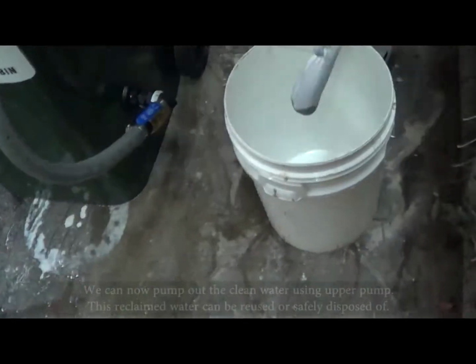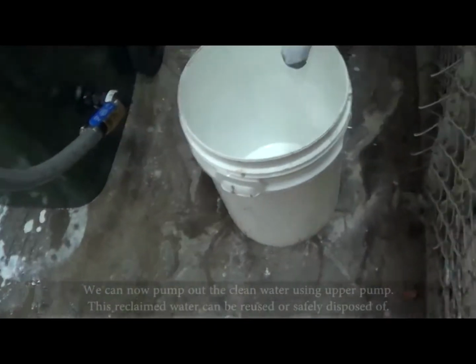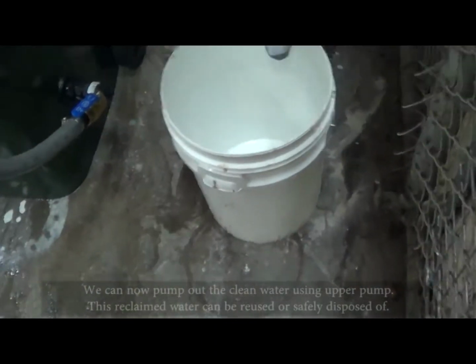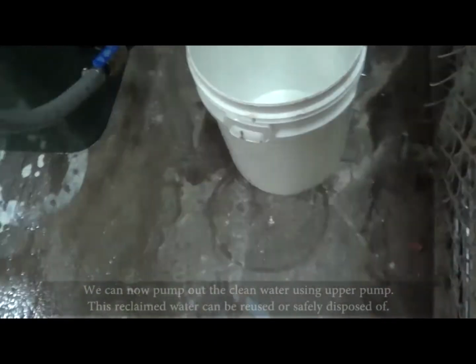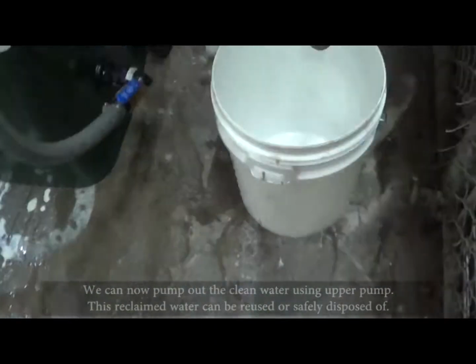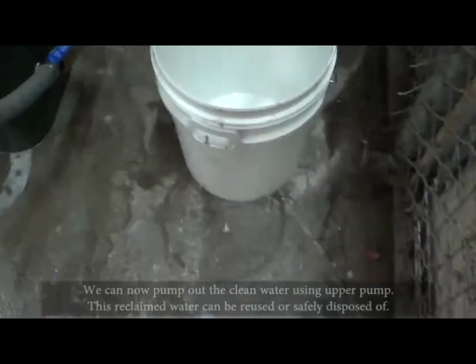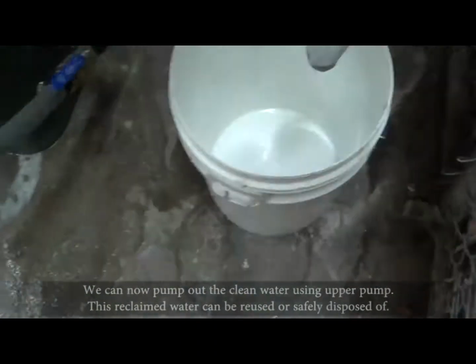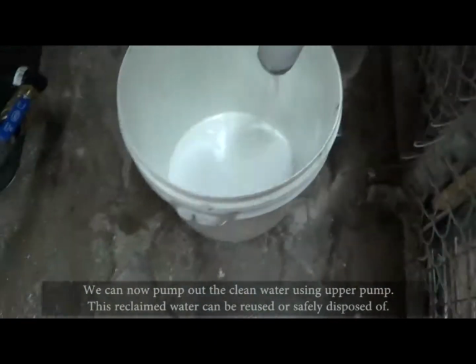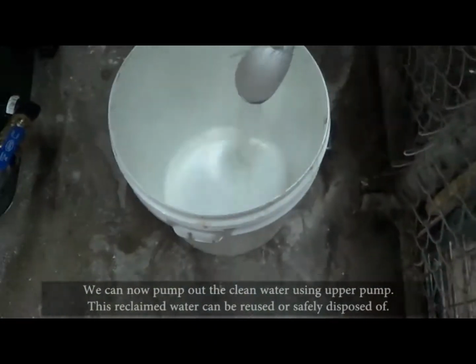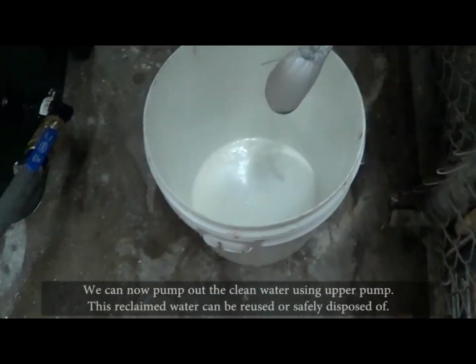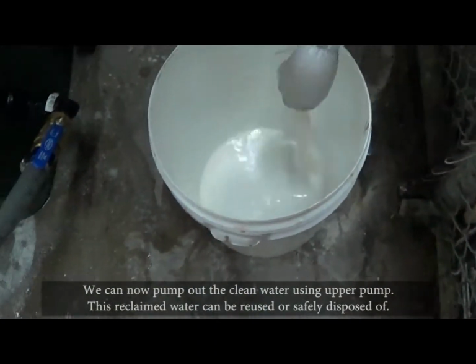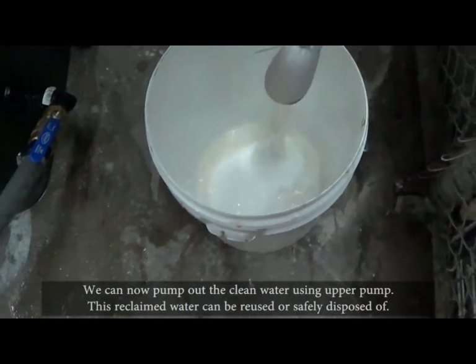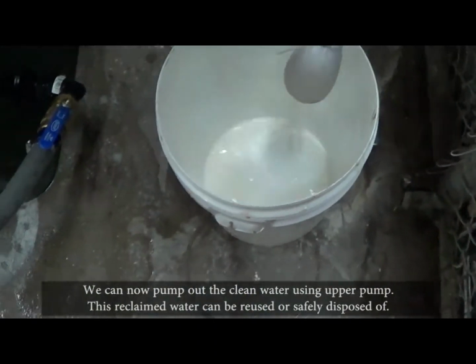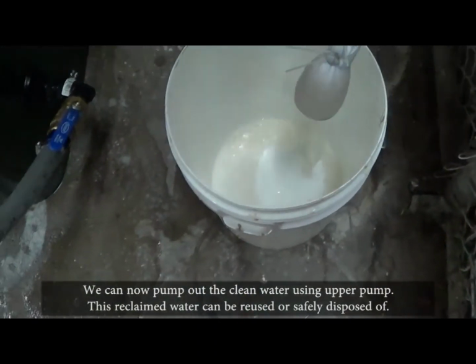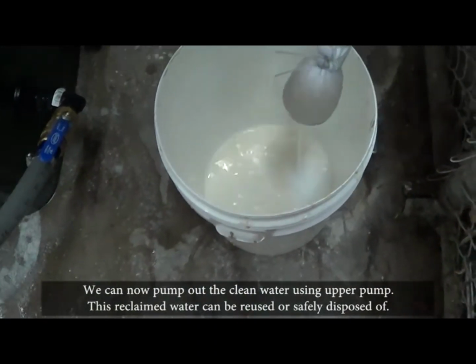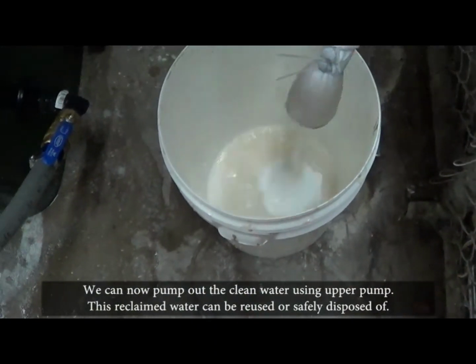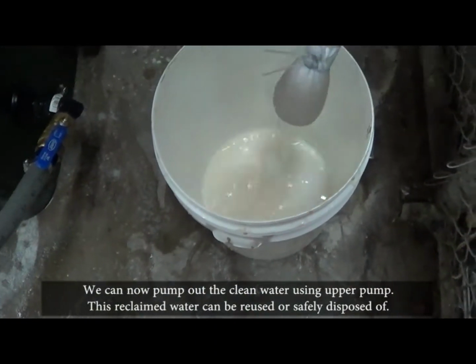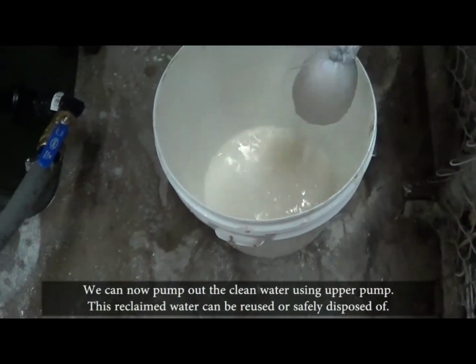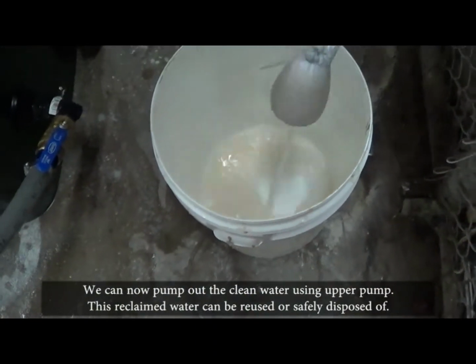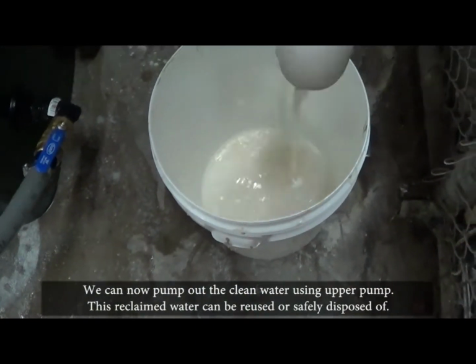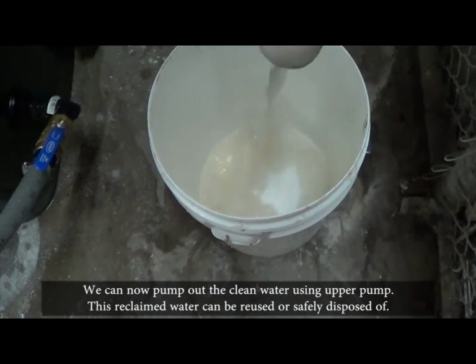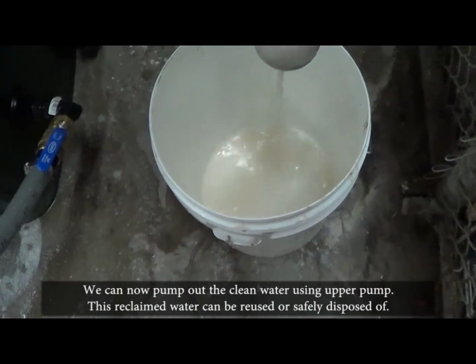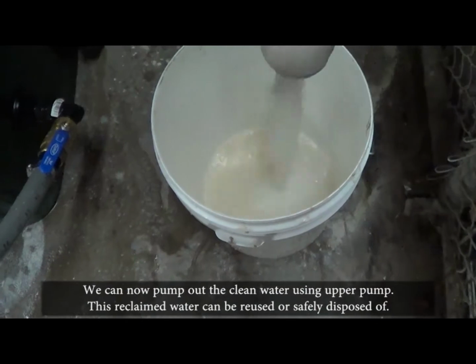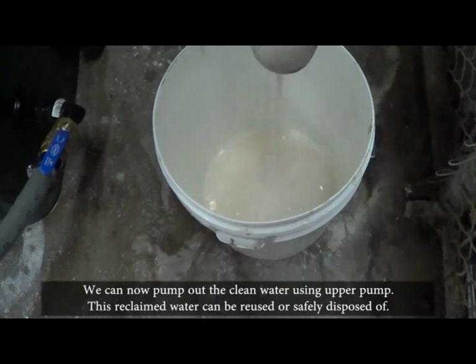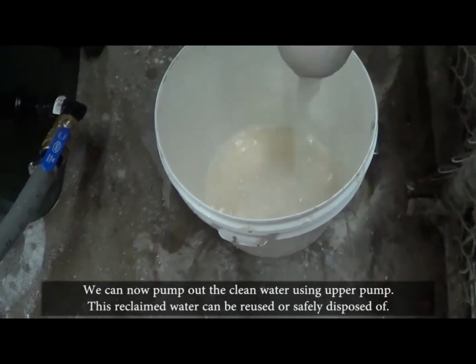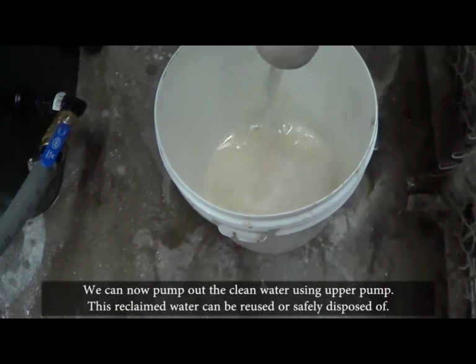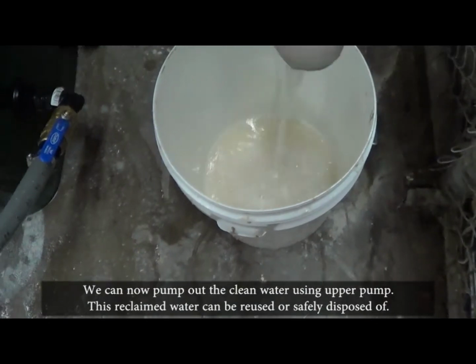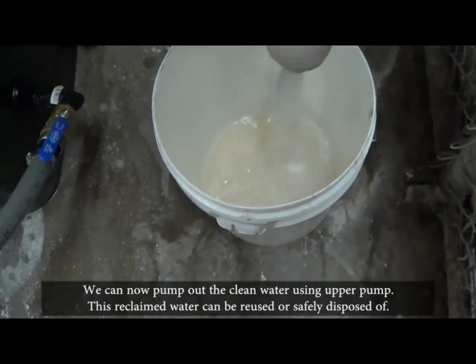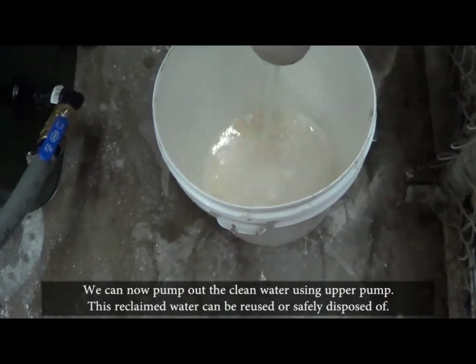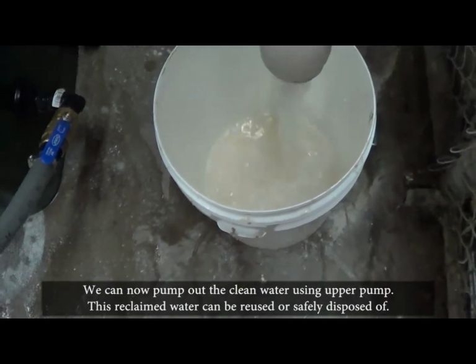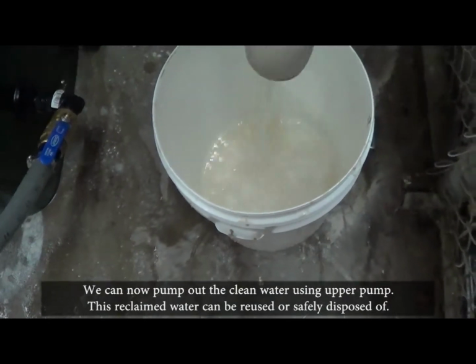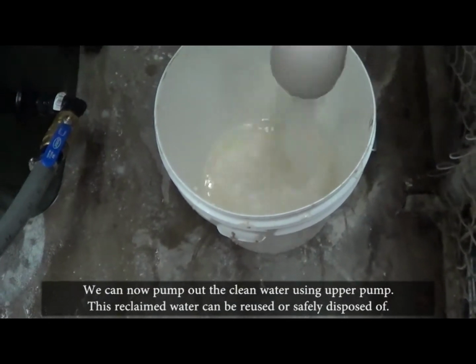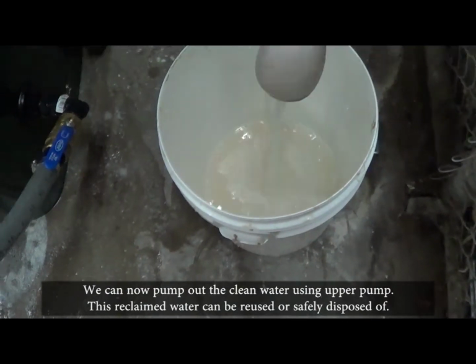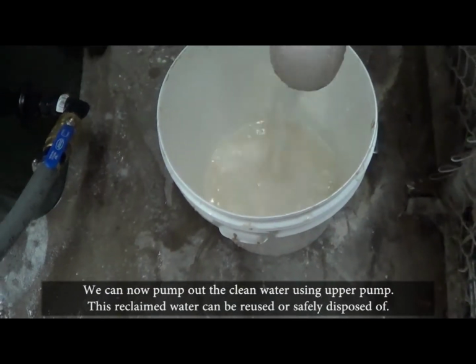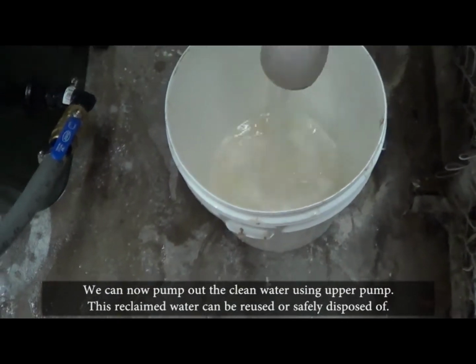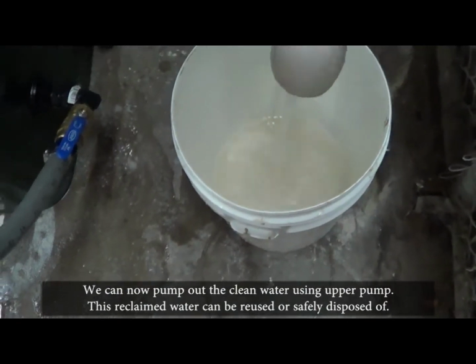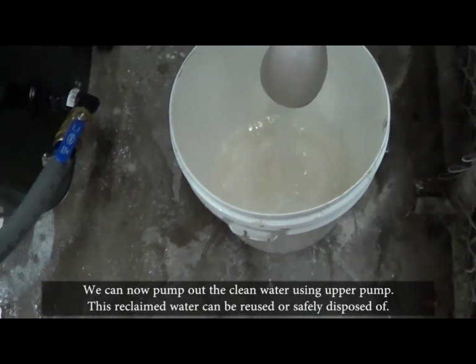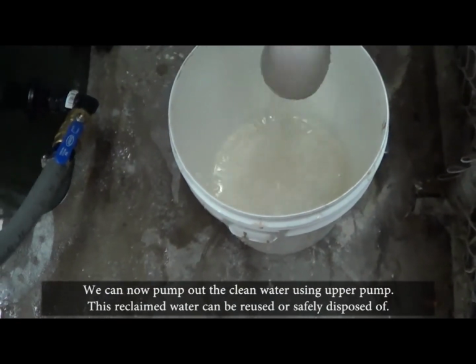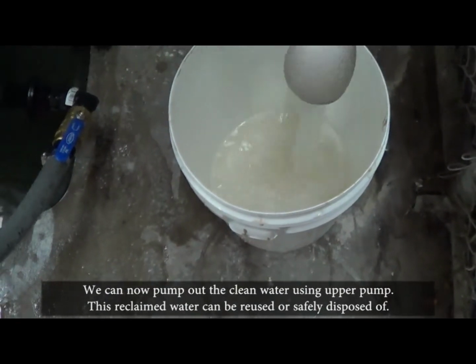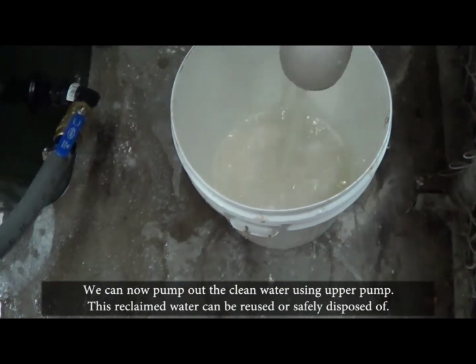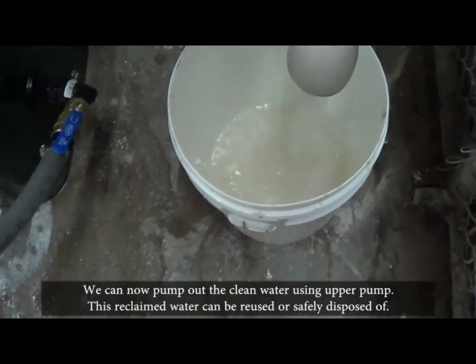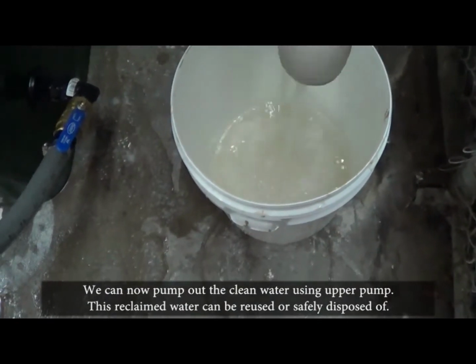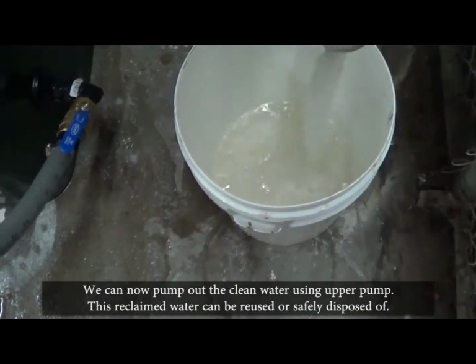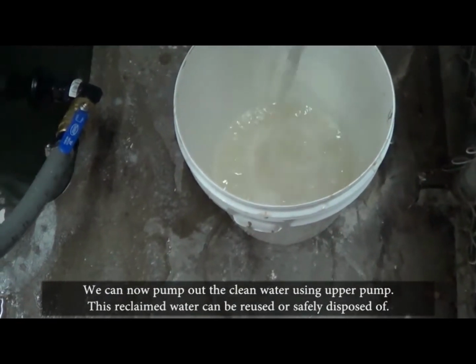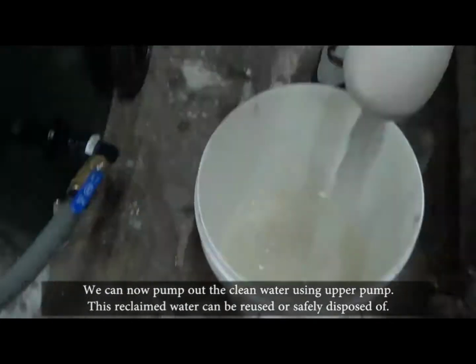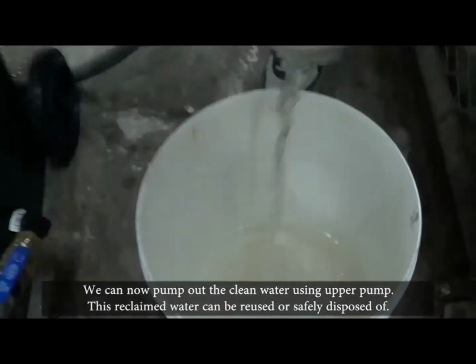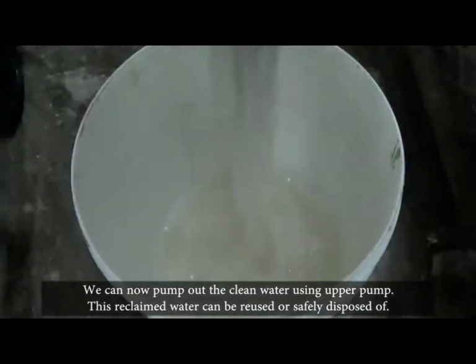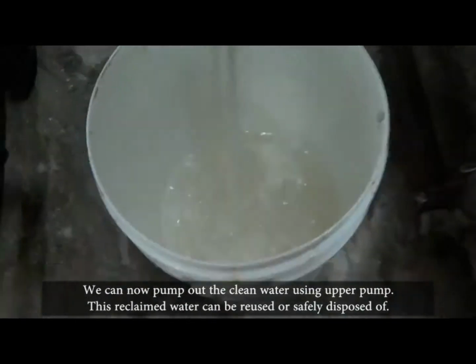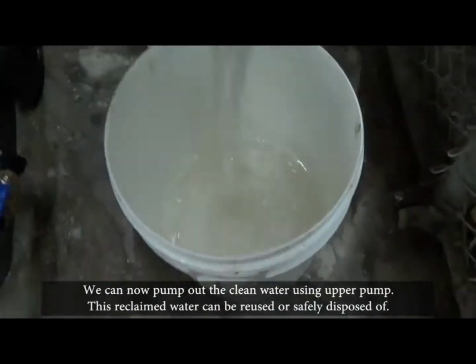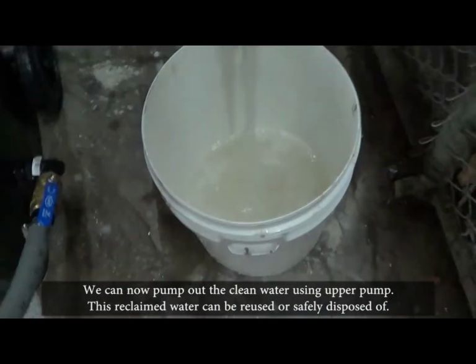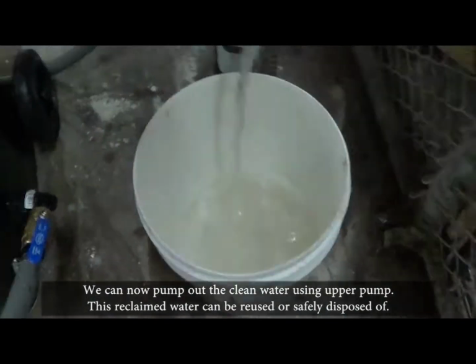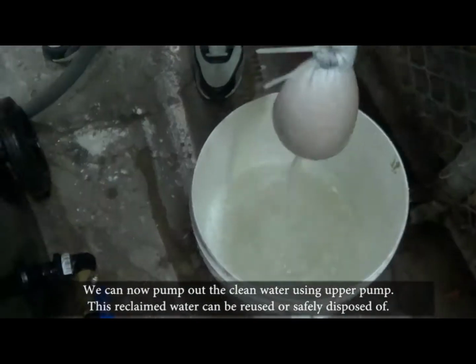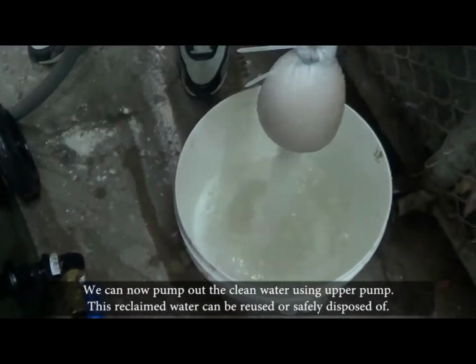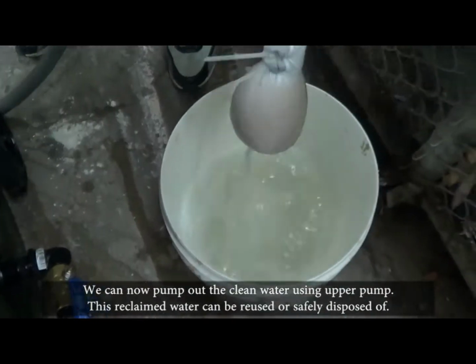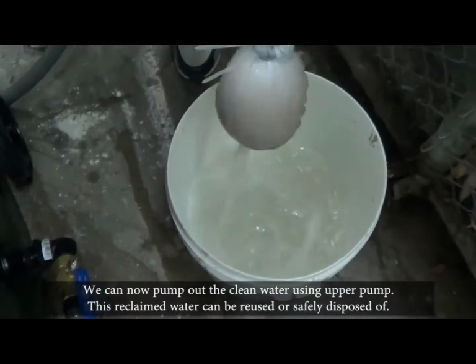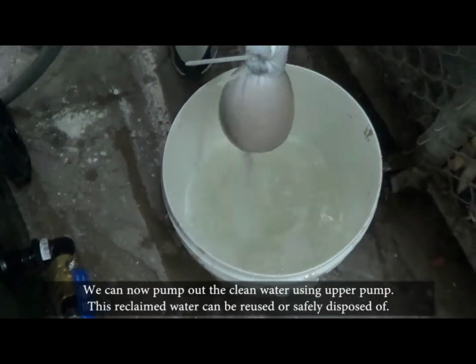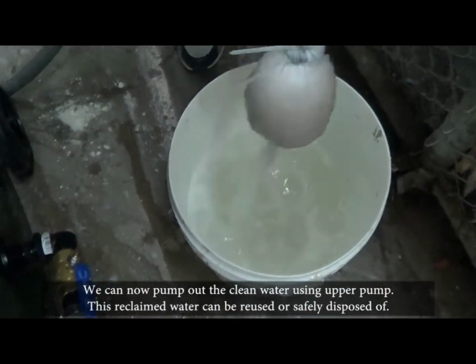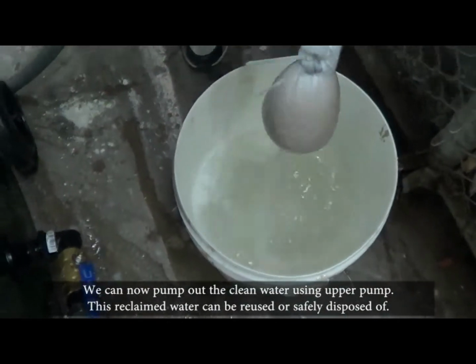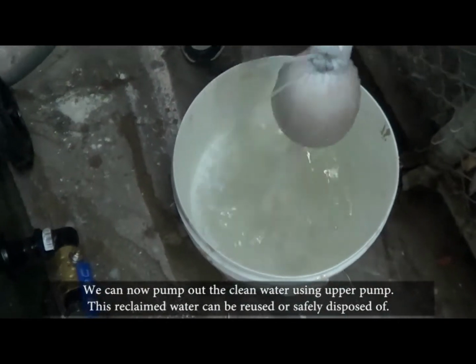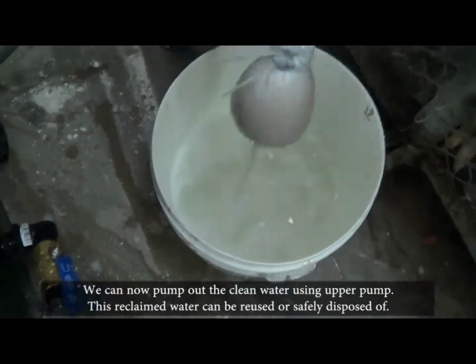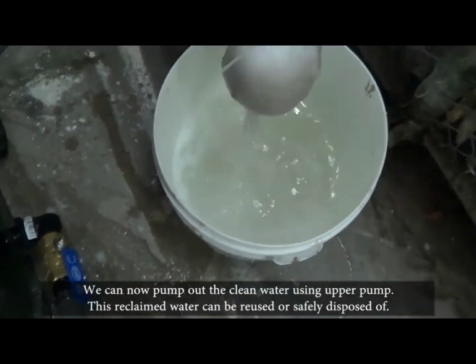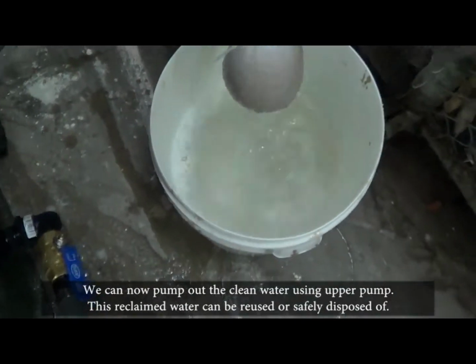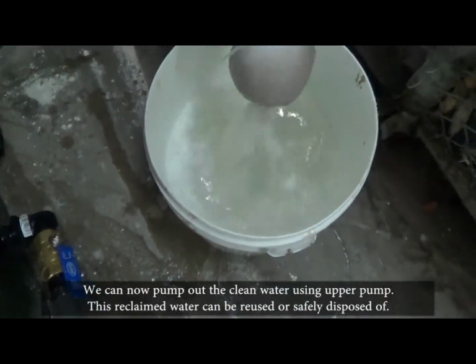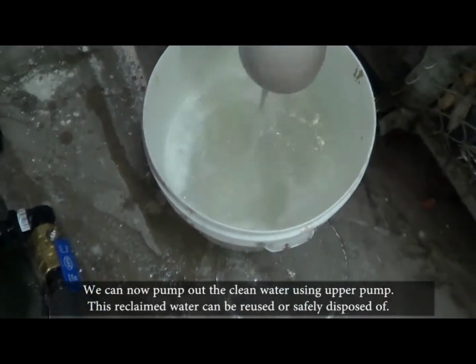We can now pump out the clean water using the upper pump. This reclaimed water can be reused or safely disposed of.